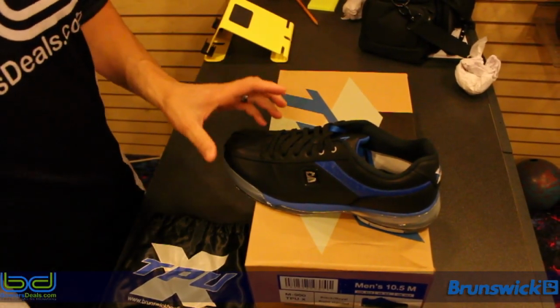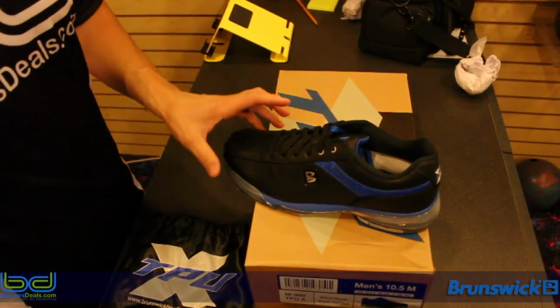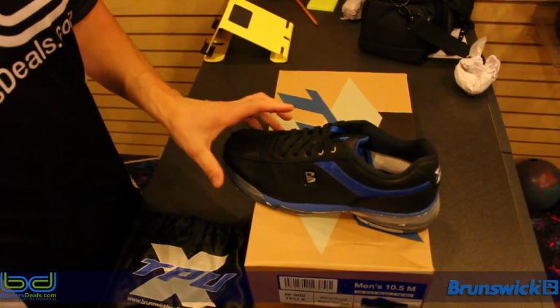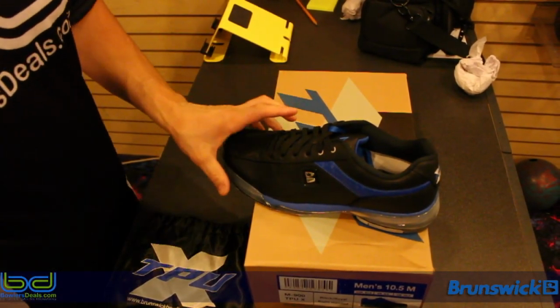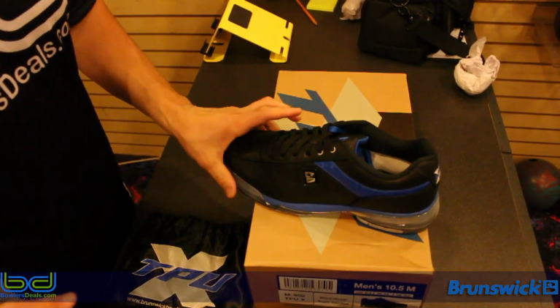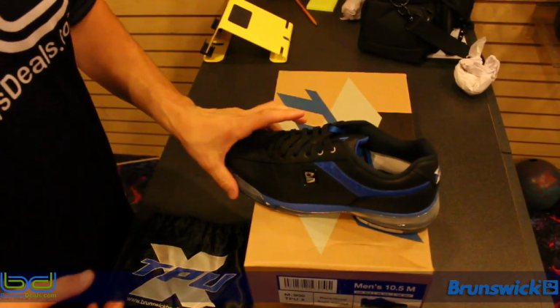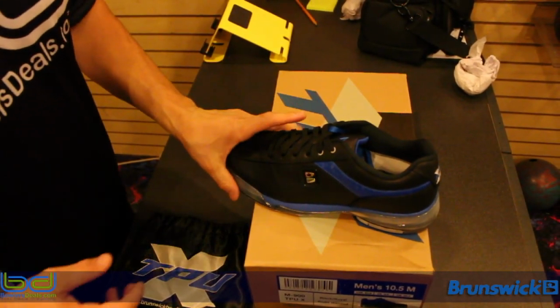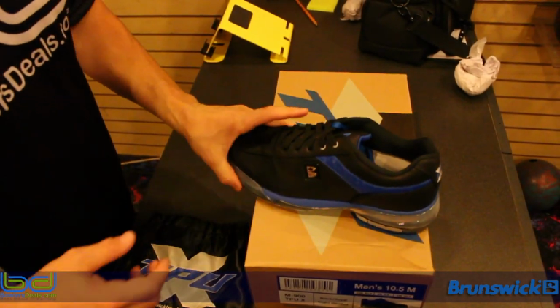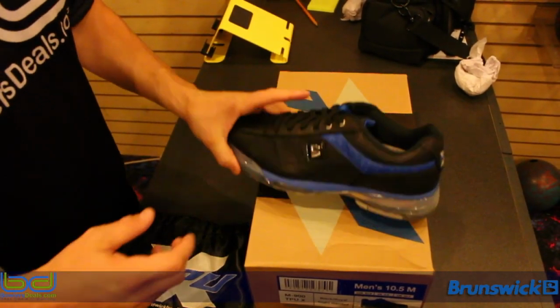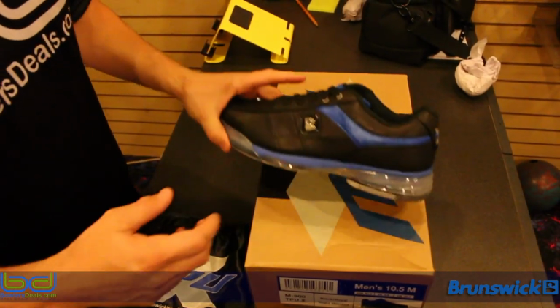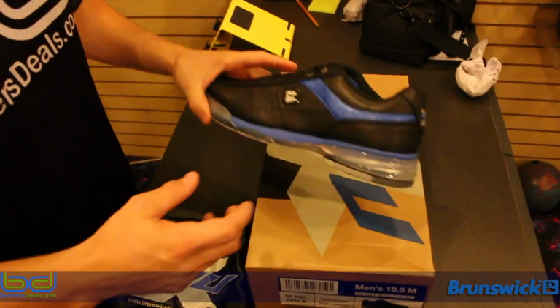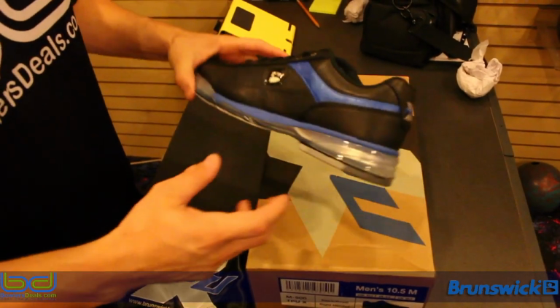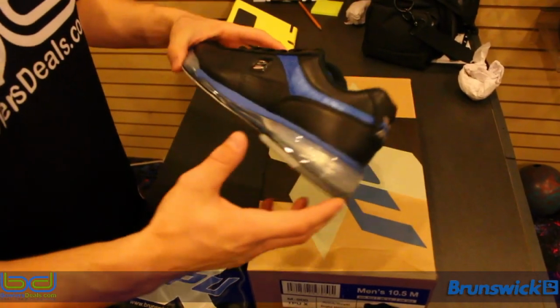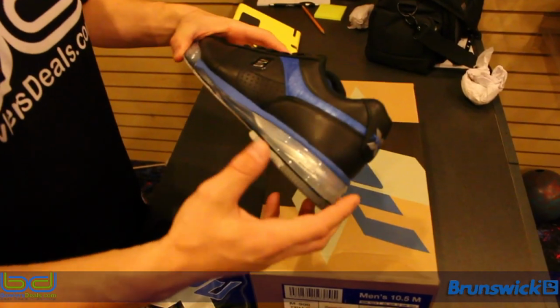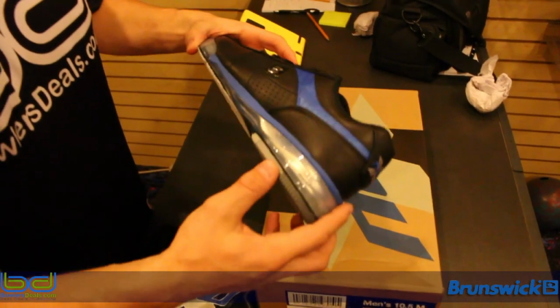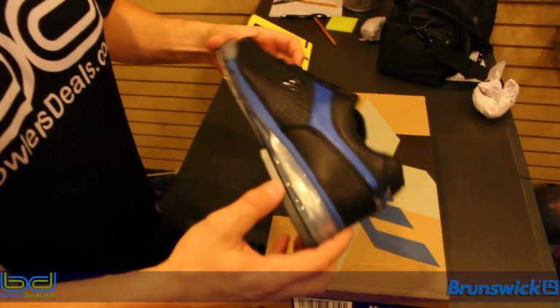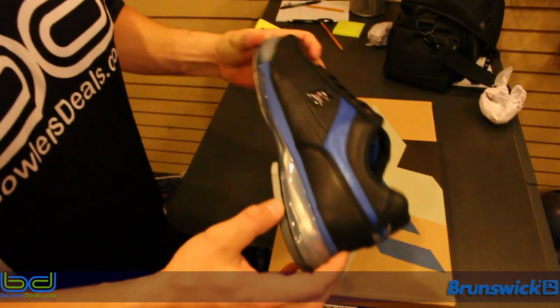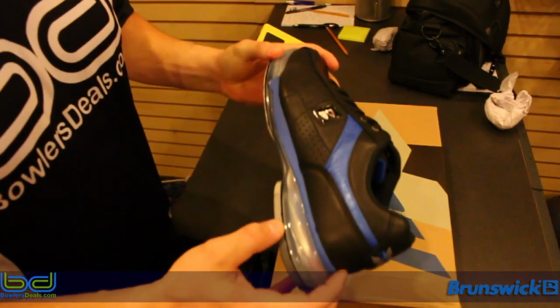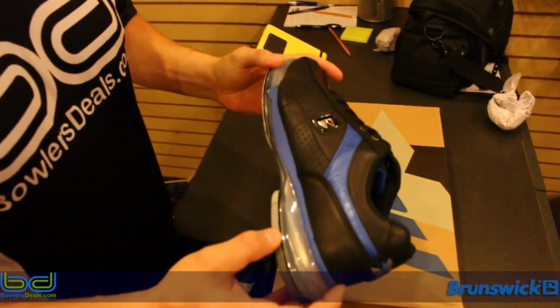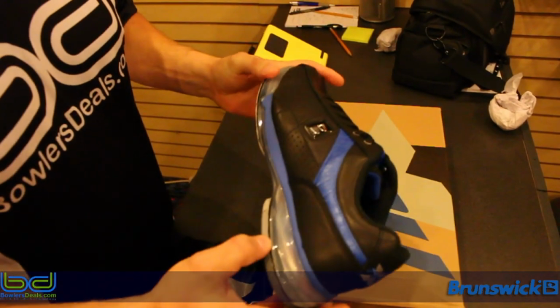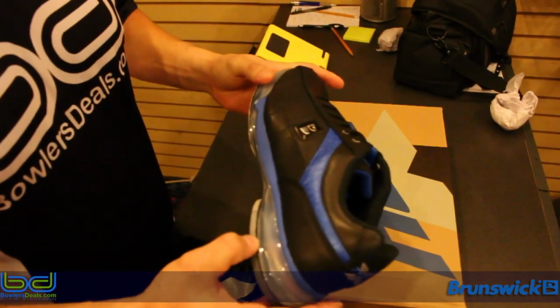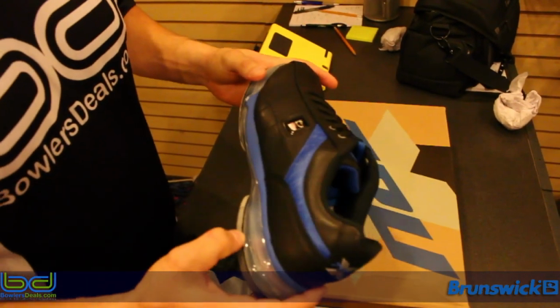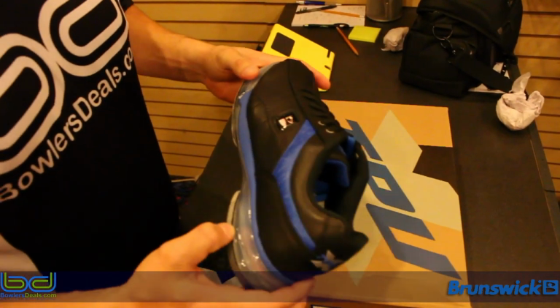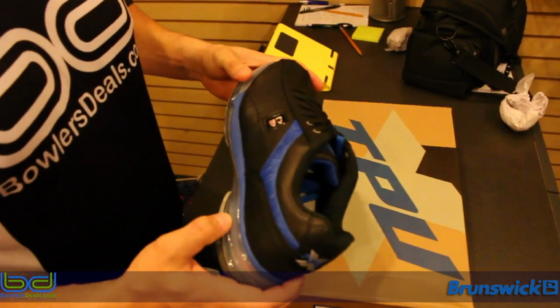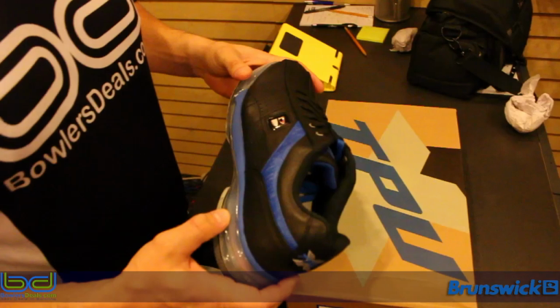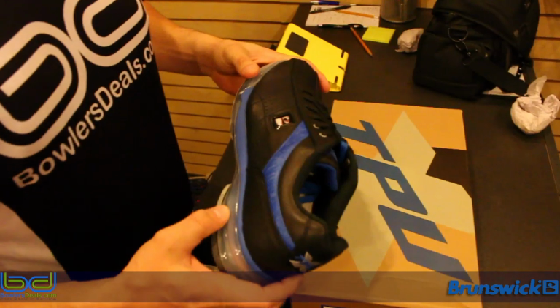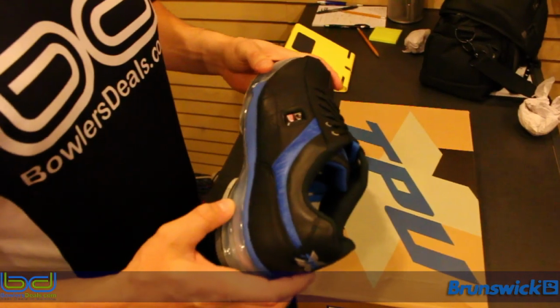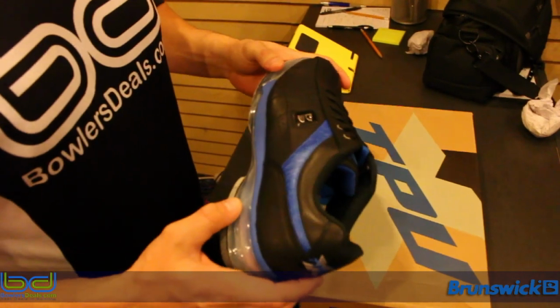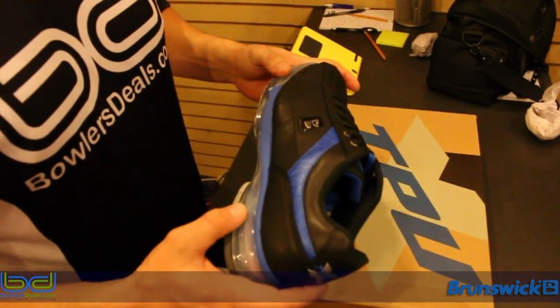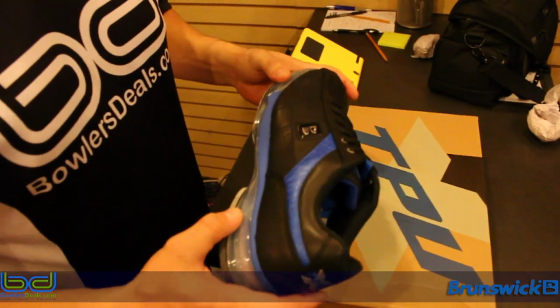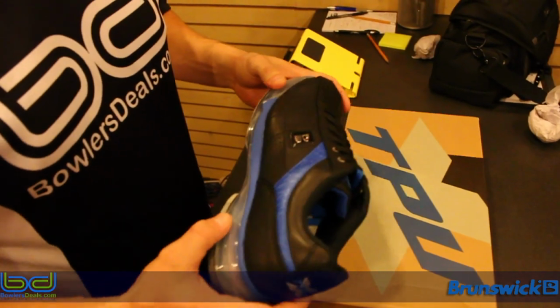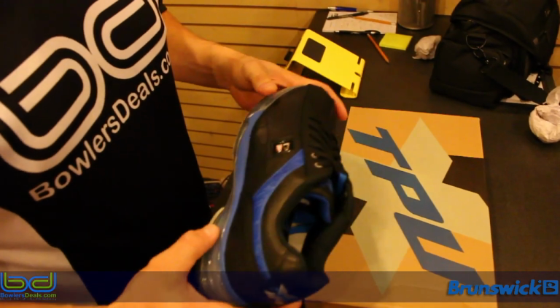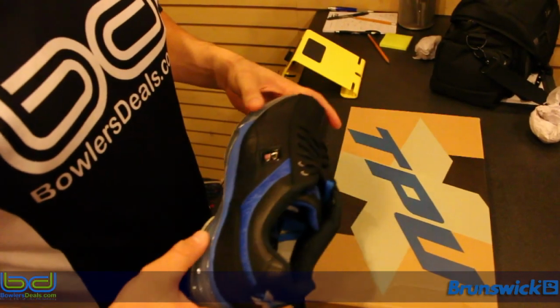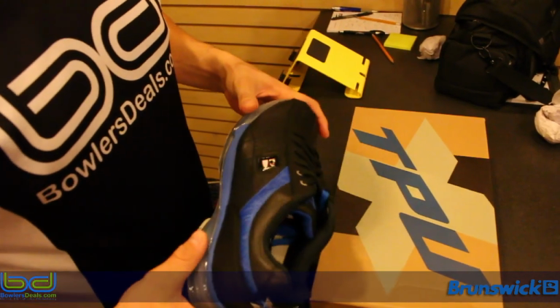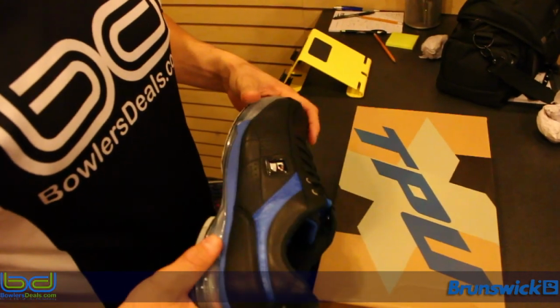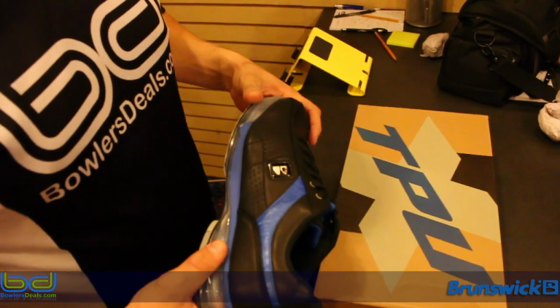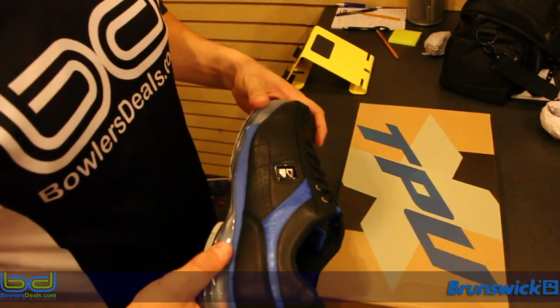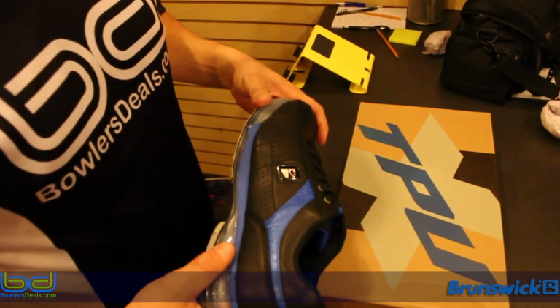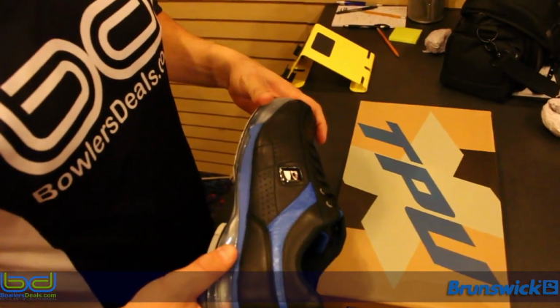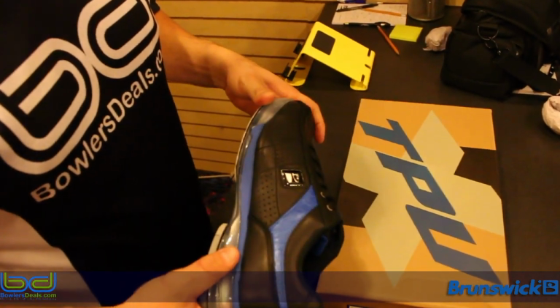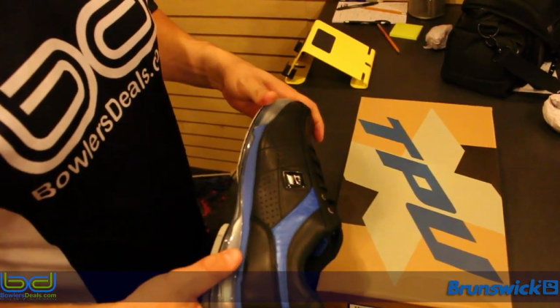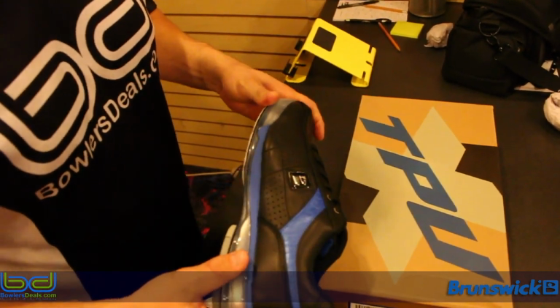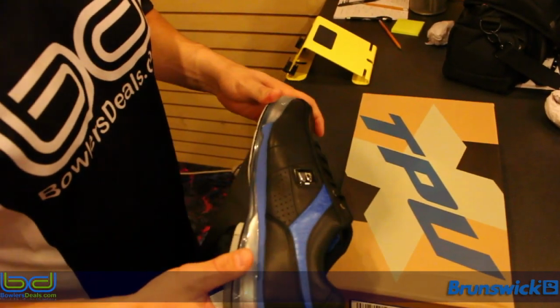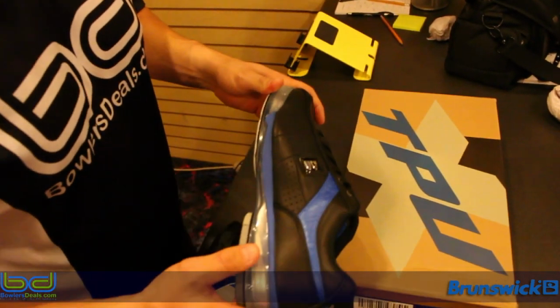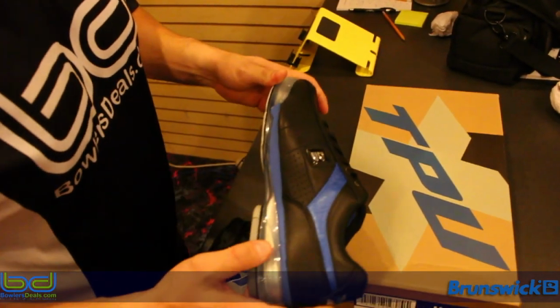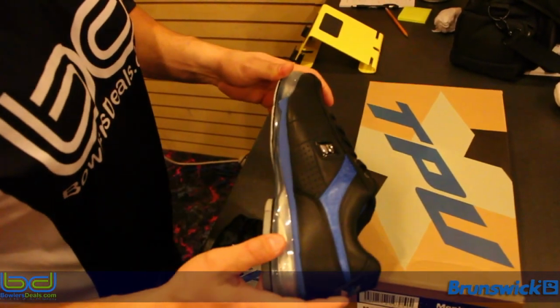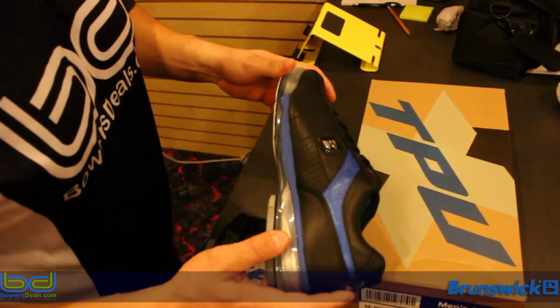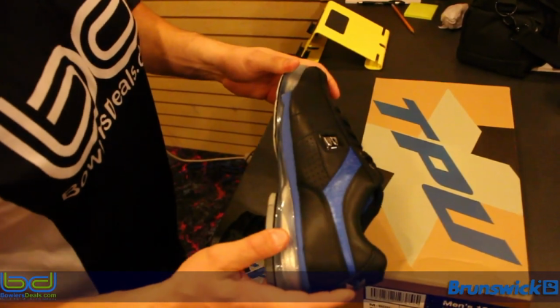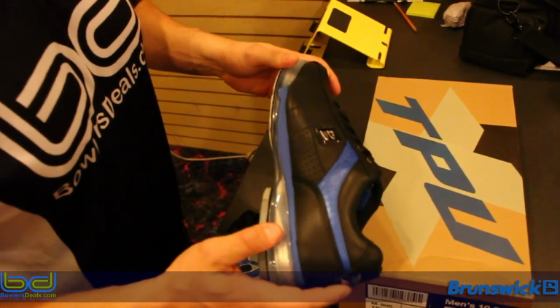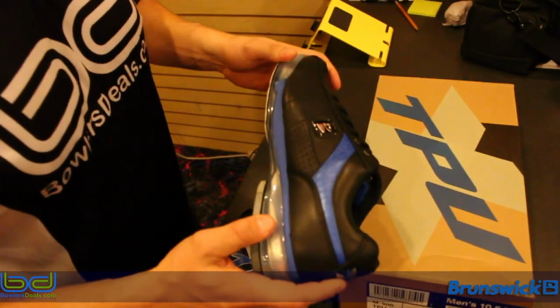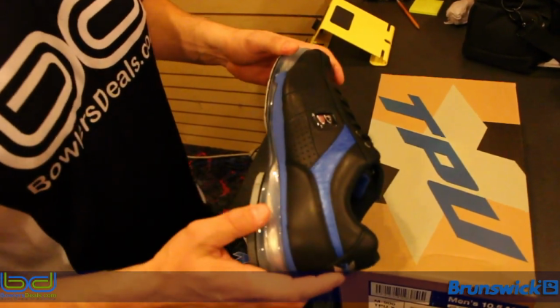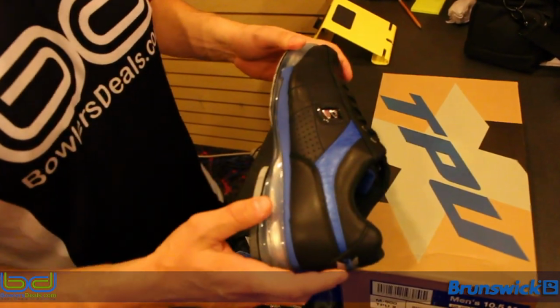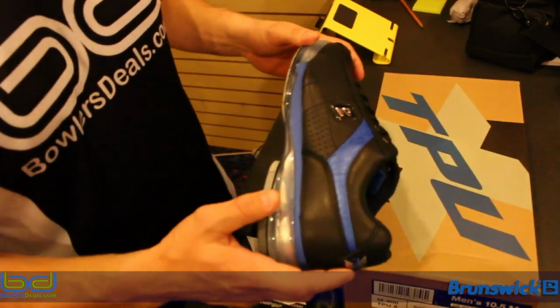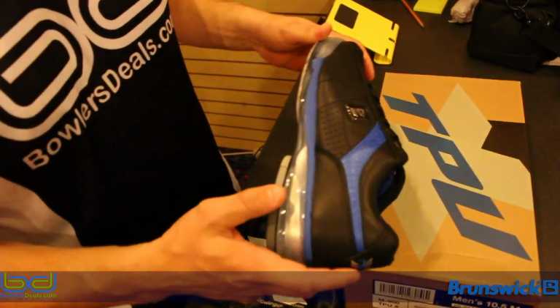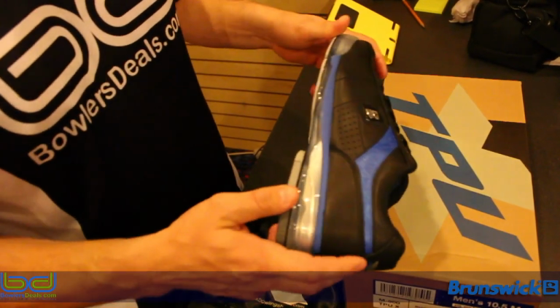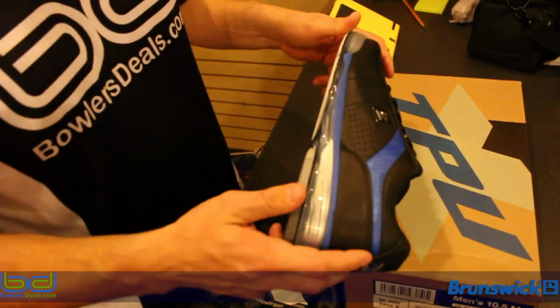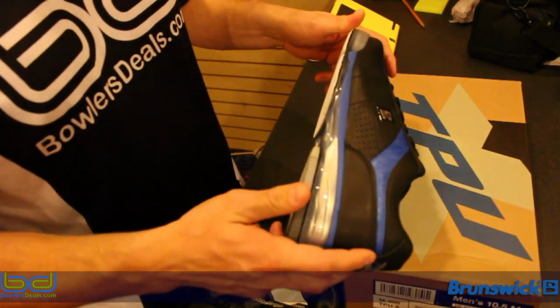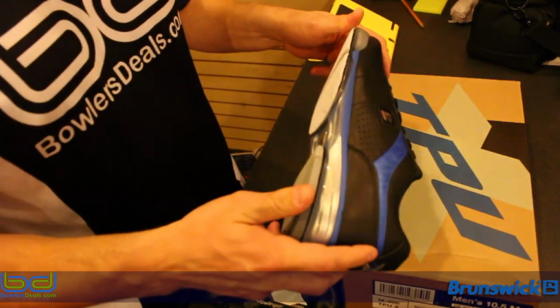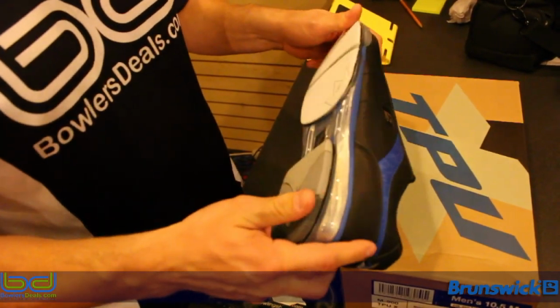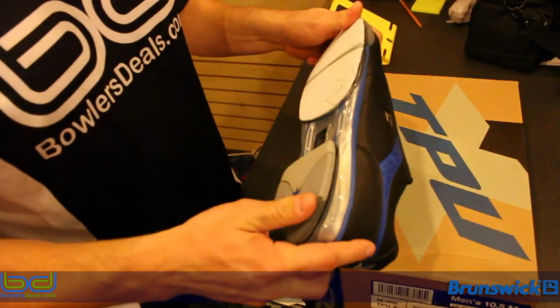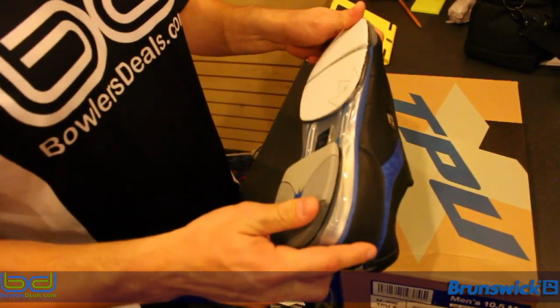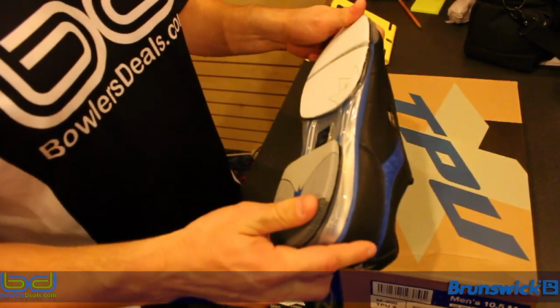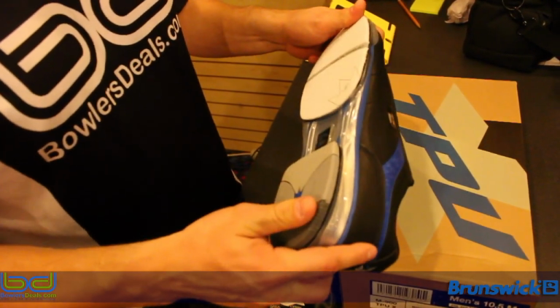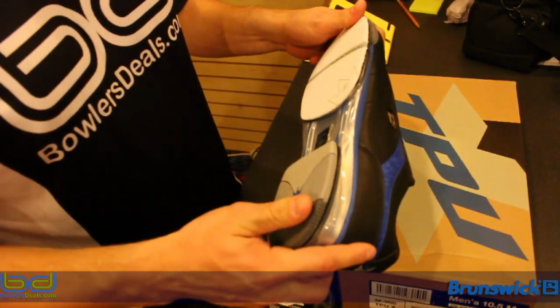We're going to do a short review today on the Brunswick TPUX High Performance Bowling Shoe.